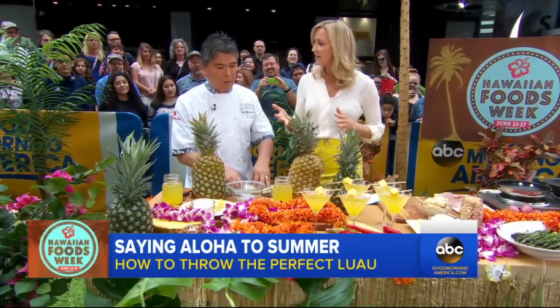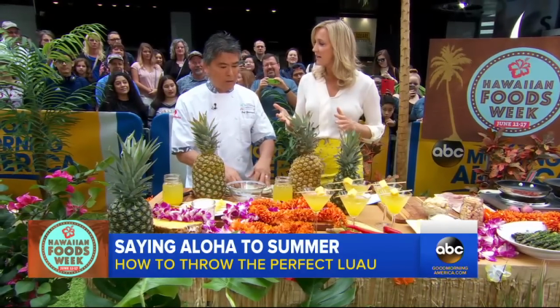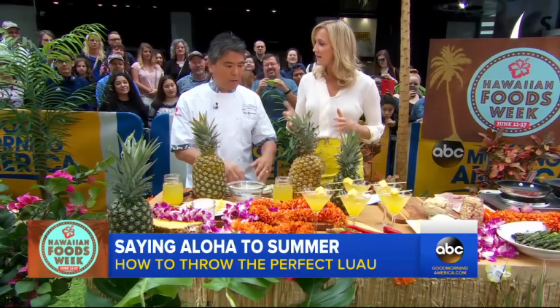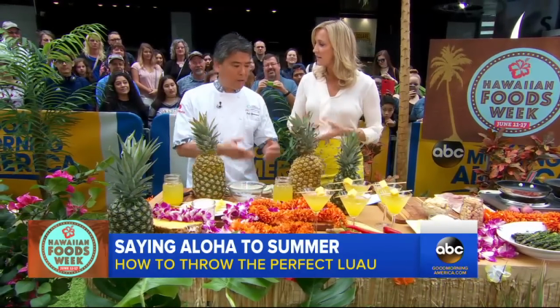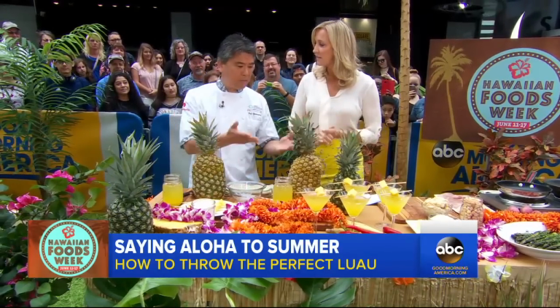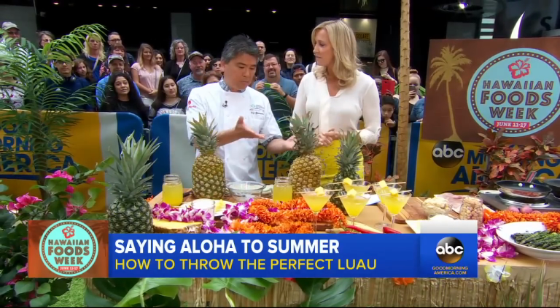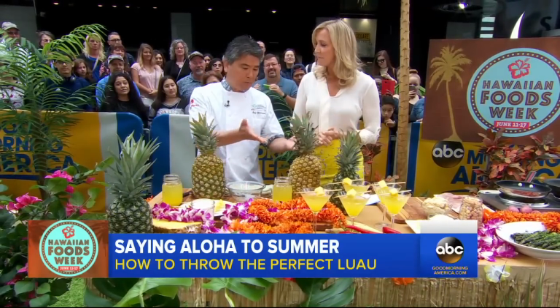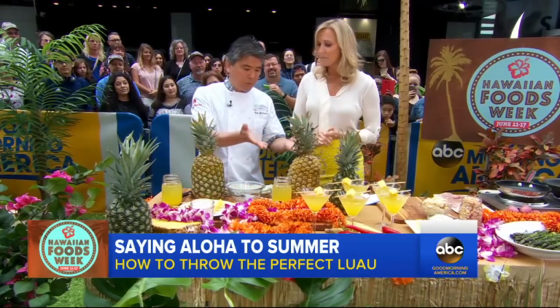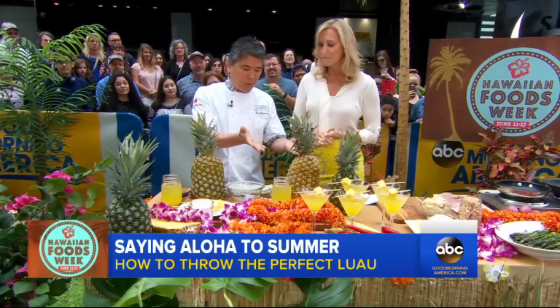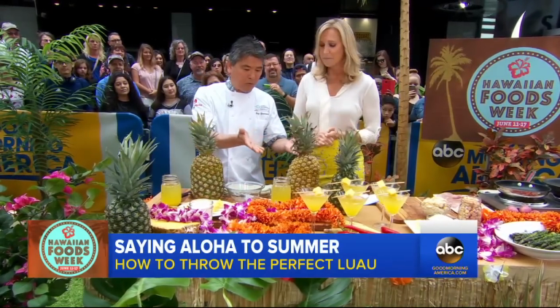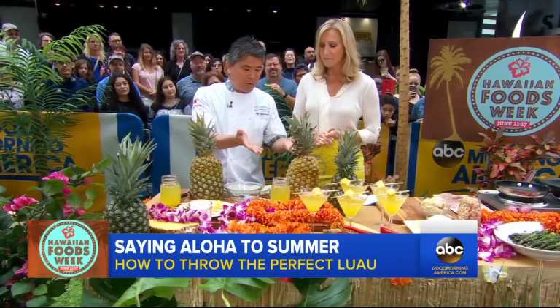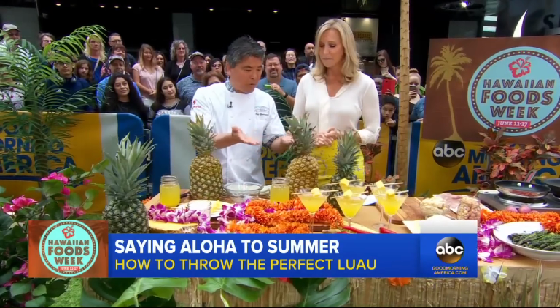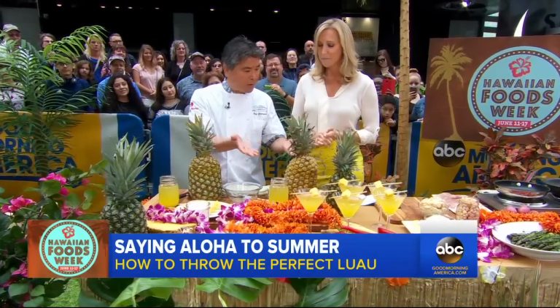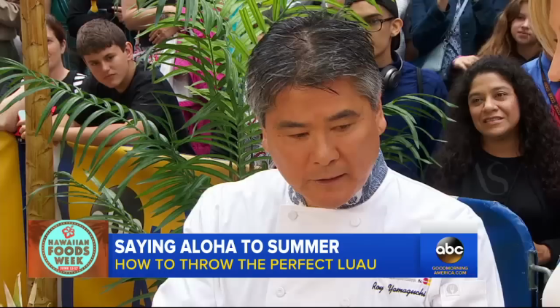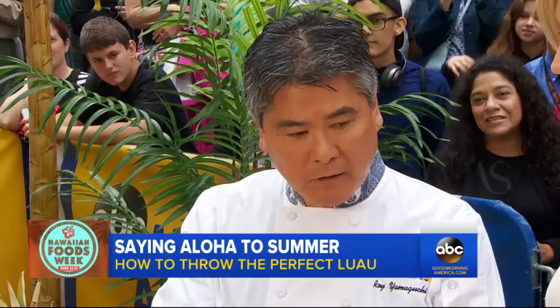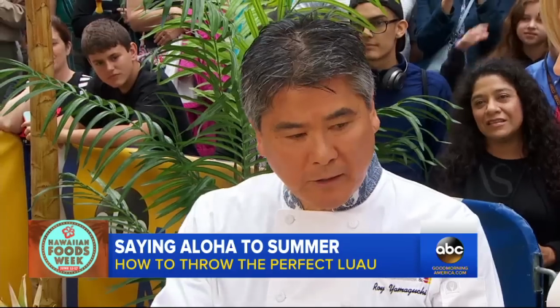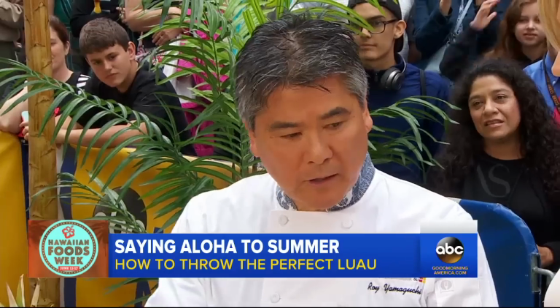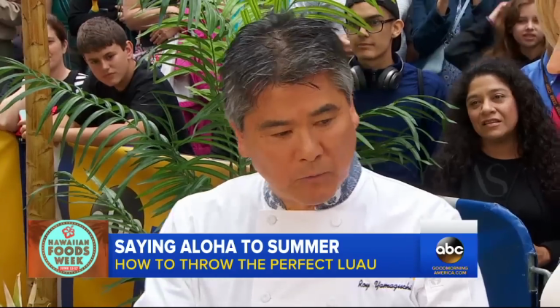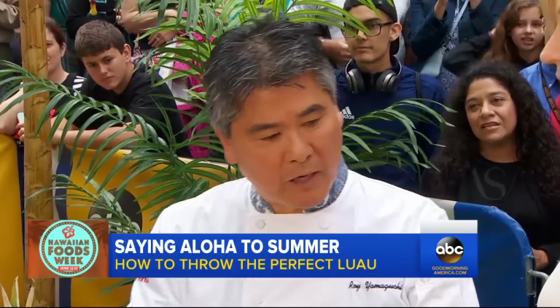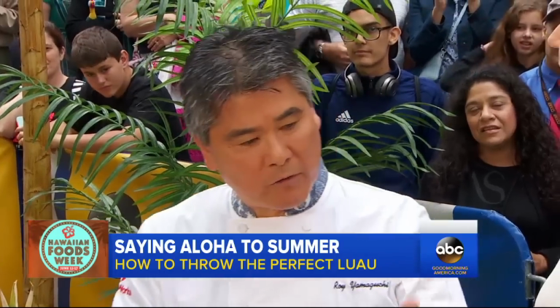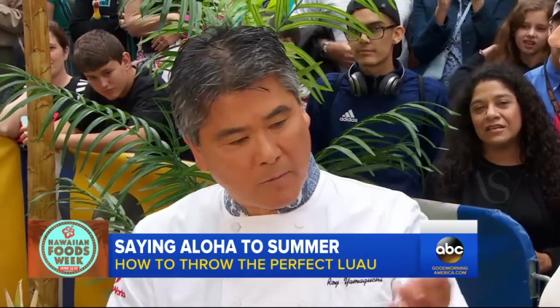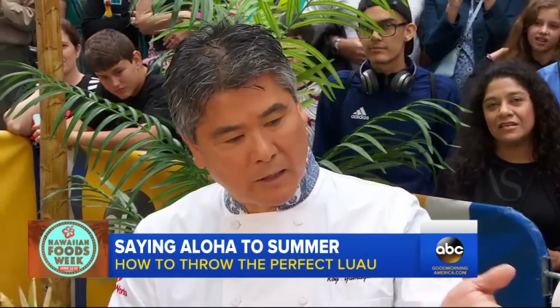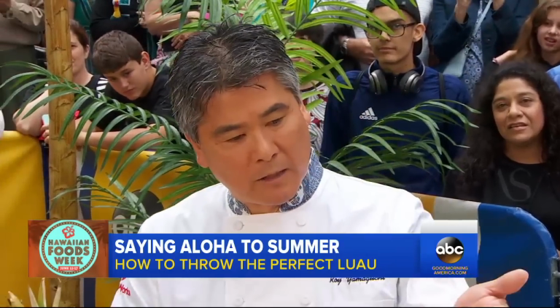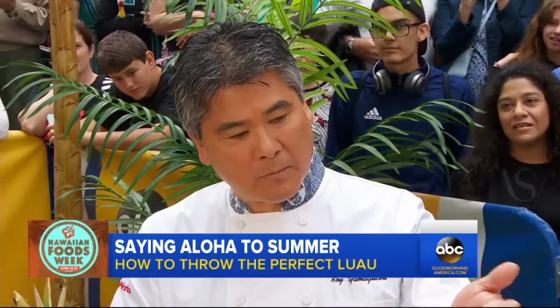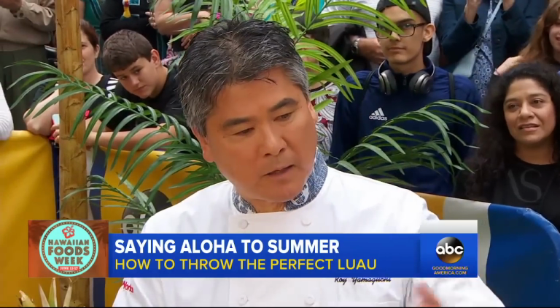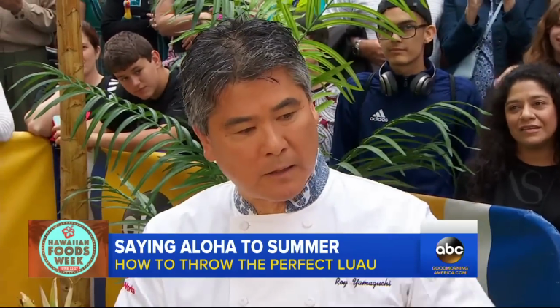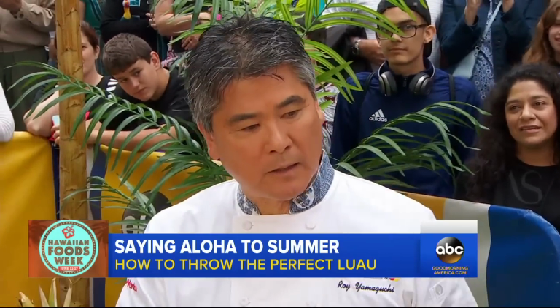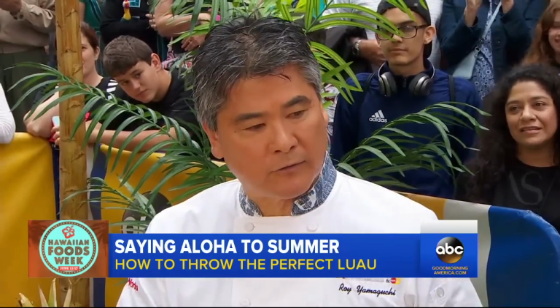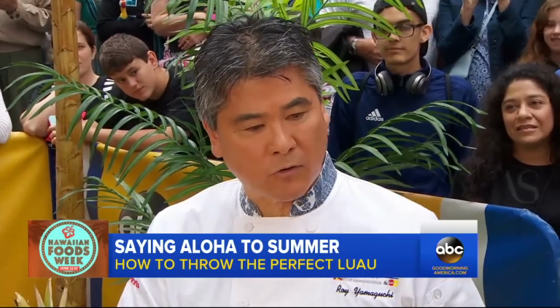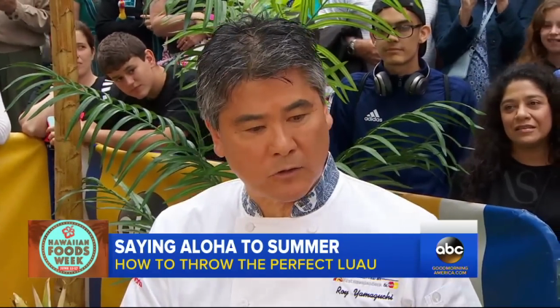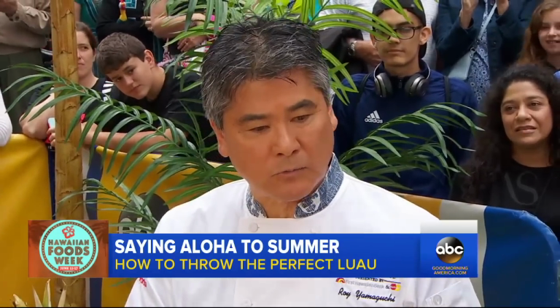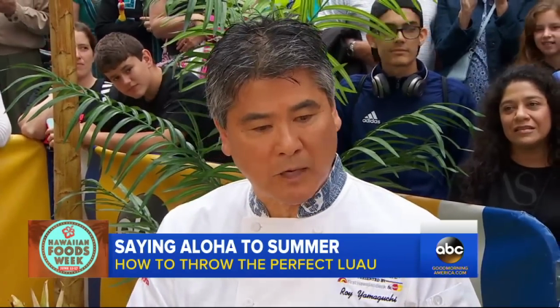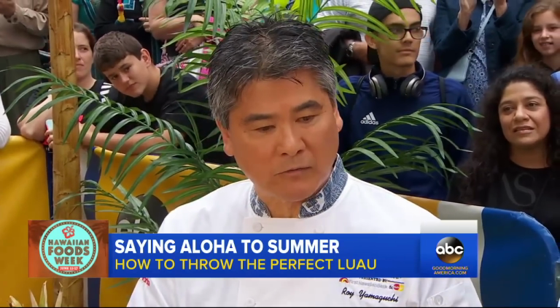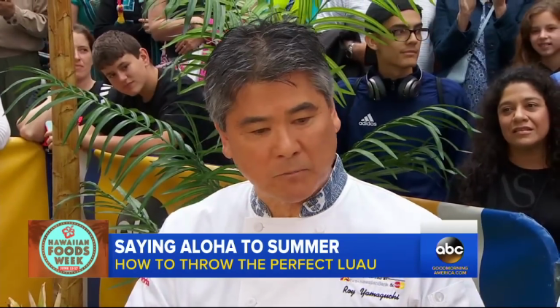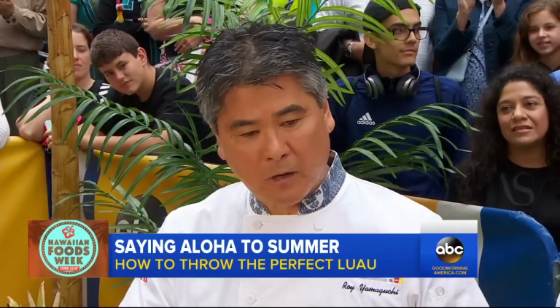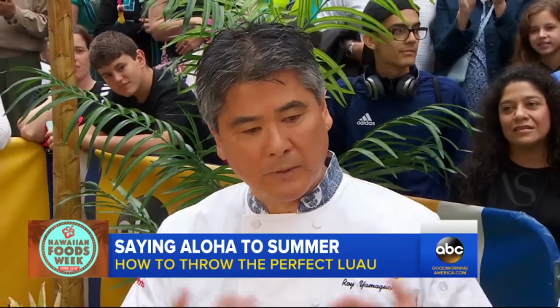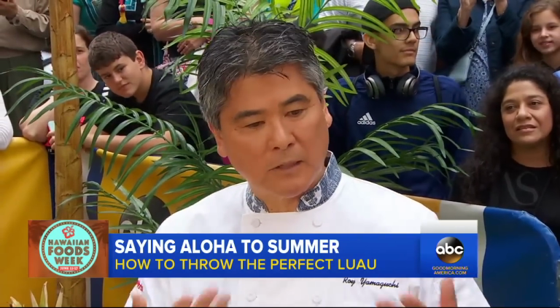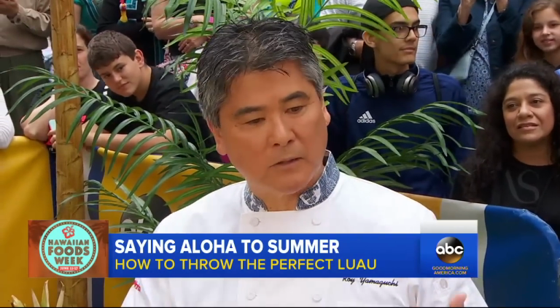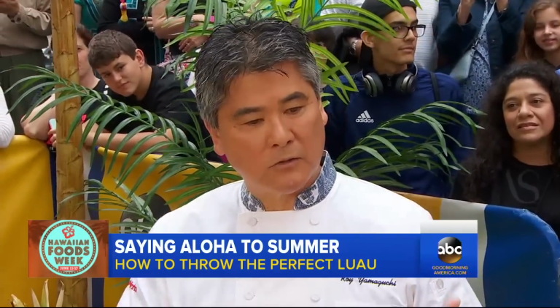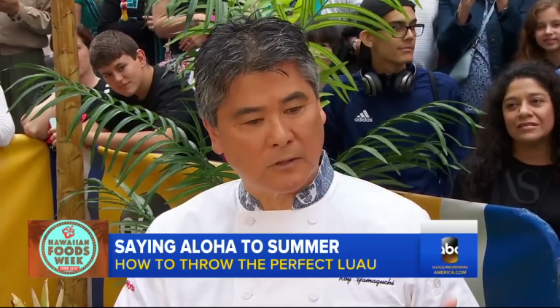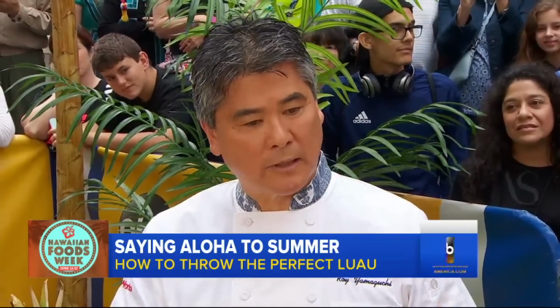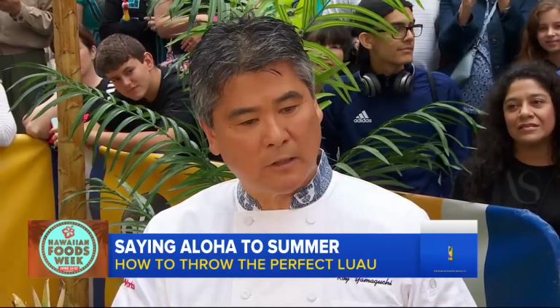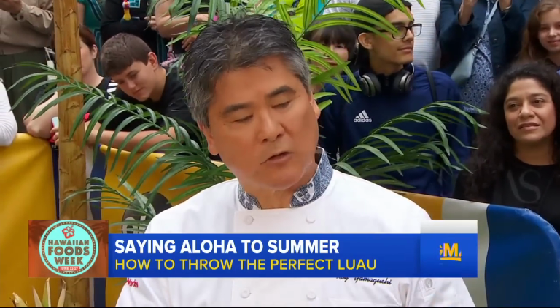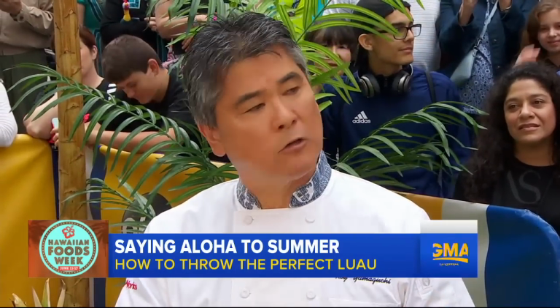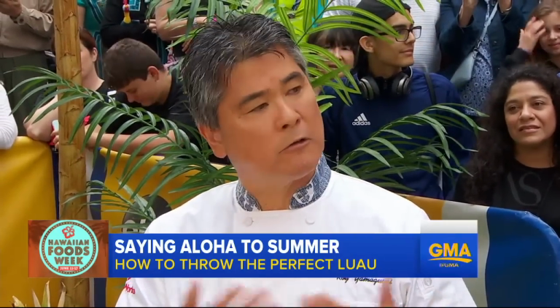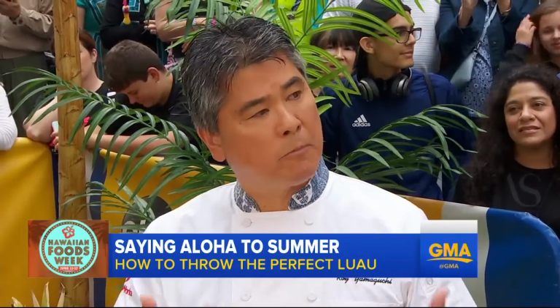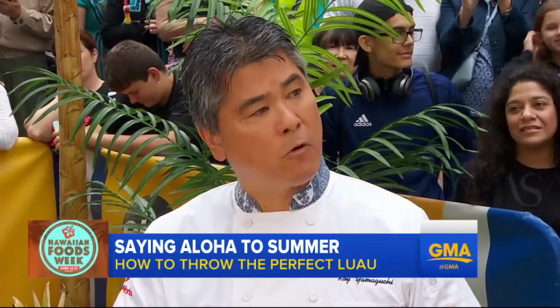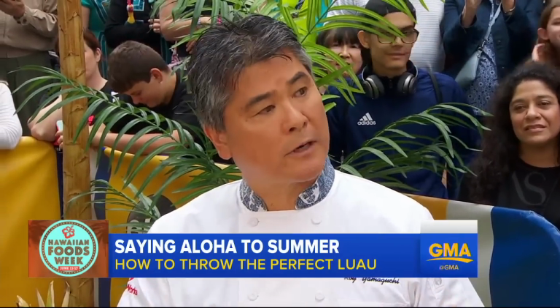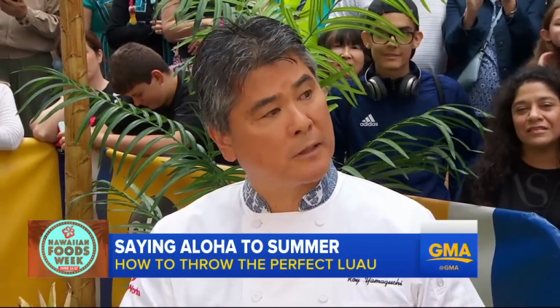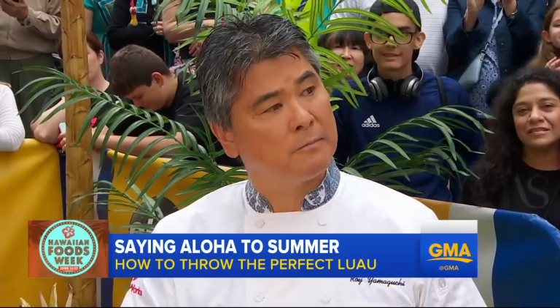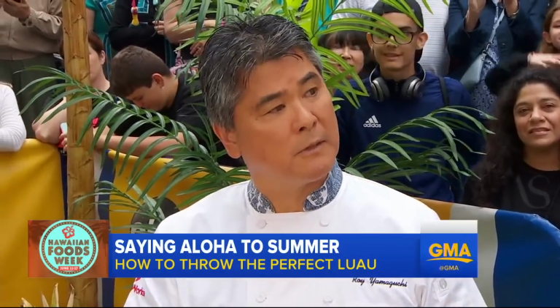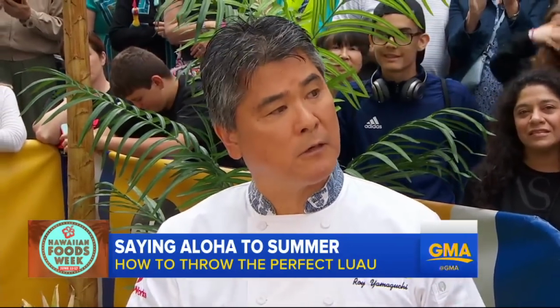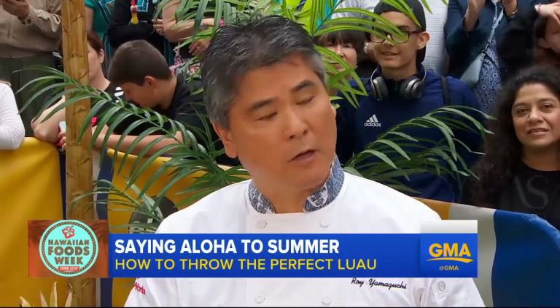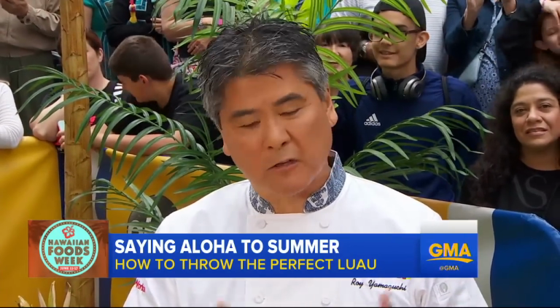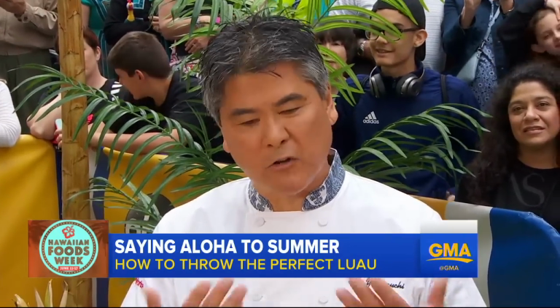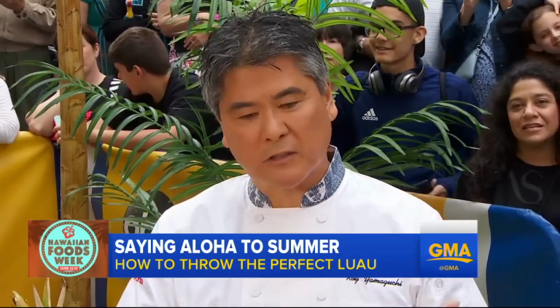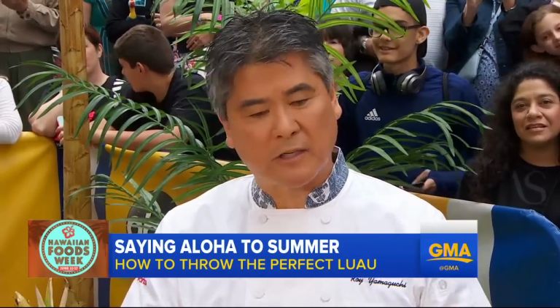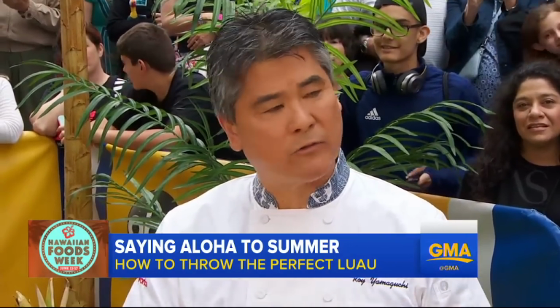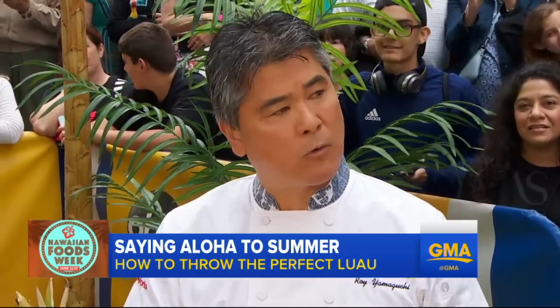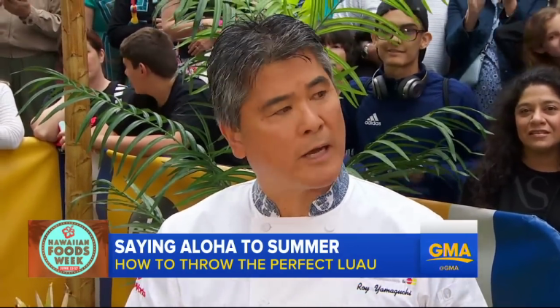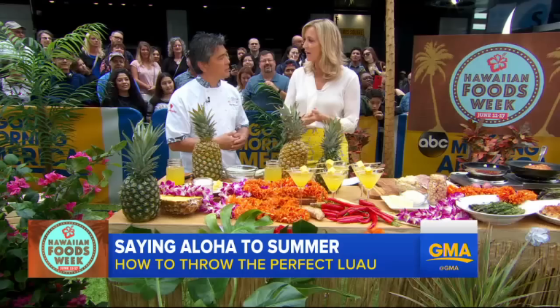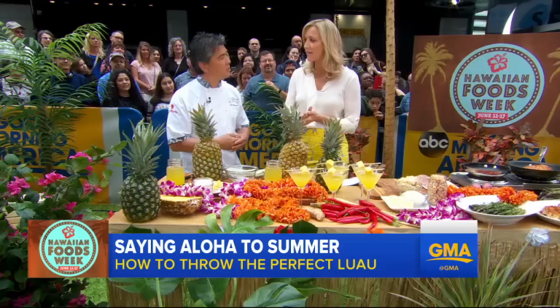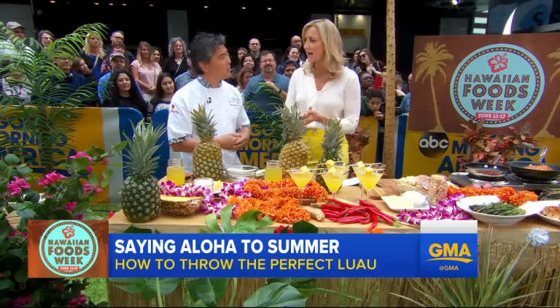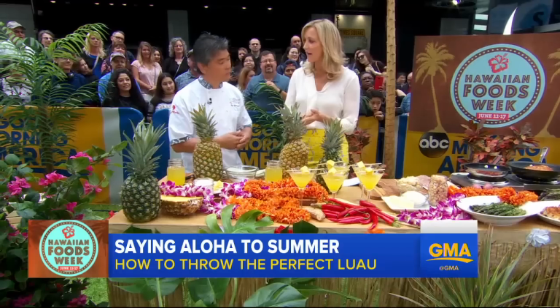Well, we have our mocktail here, we have our mahi-mahi. Of course, we have some barbecue, like cold pork — all the great stuff Hawaii has to offer.